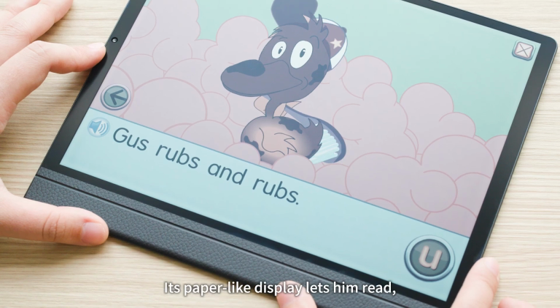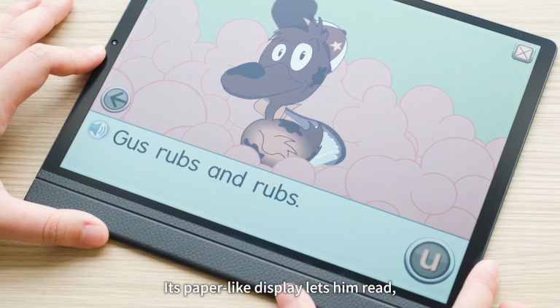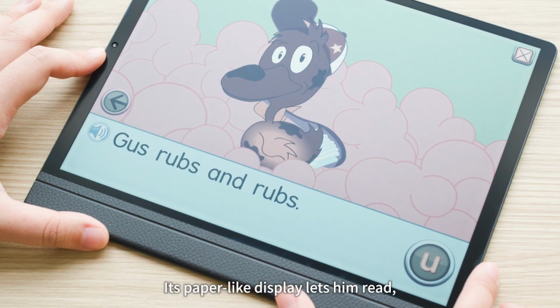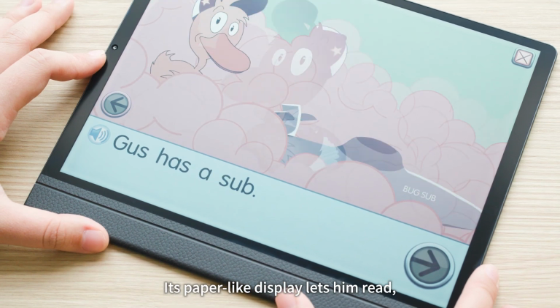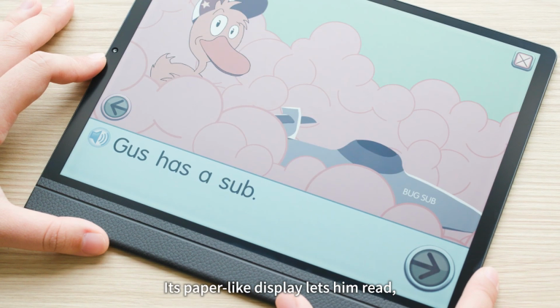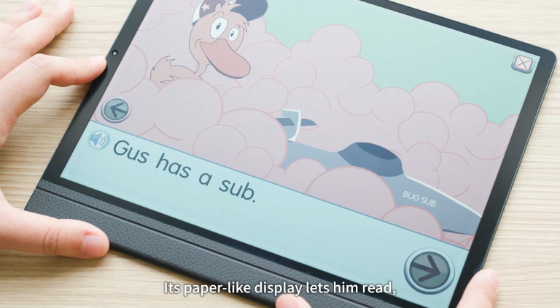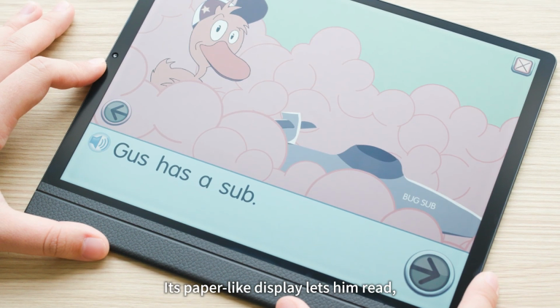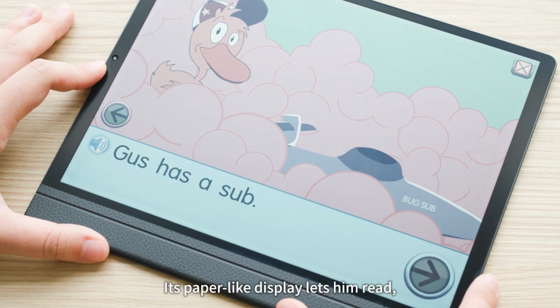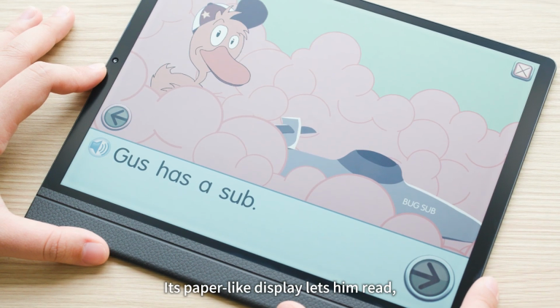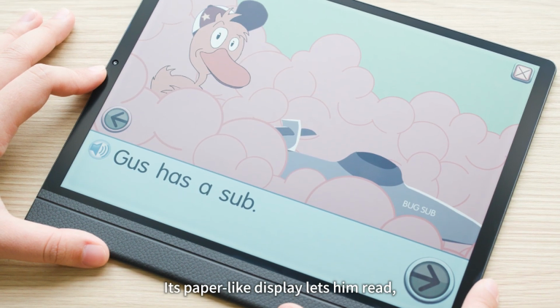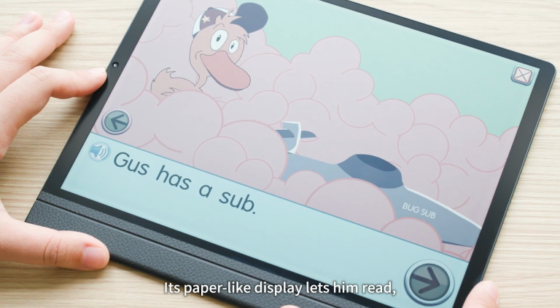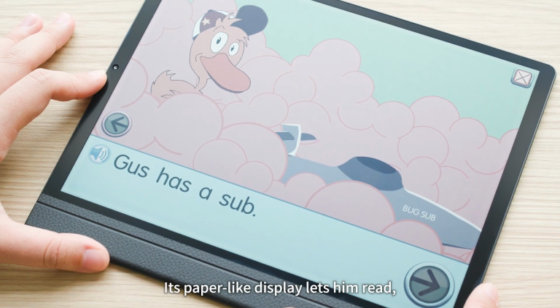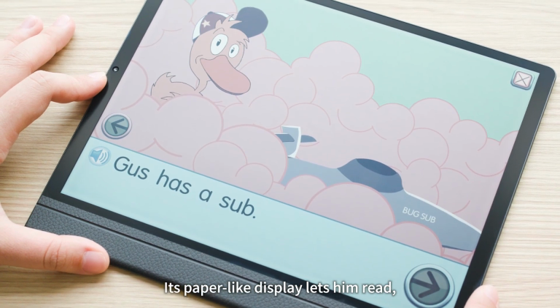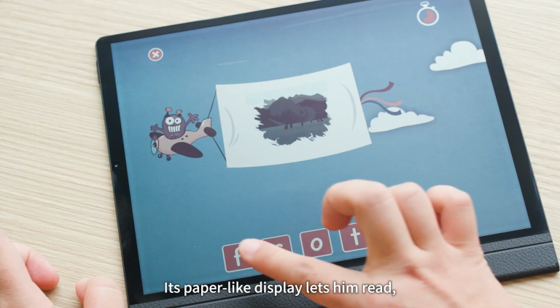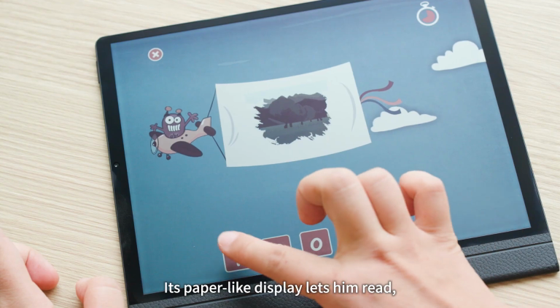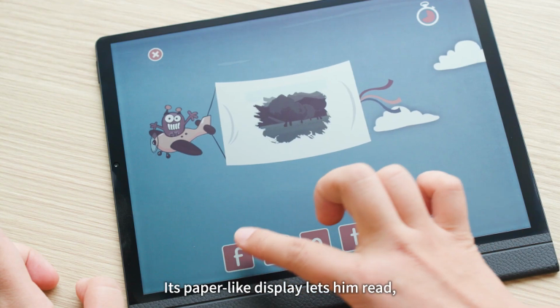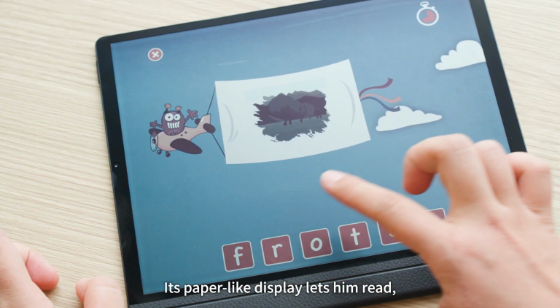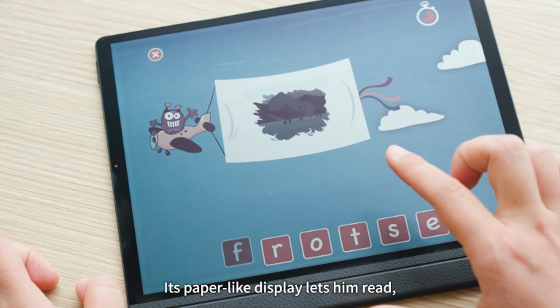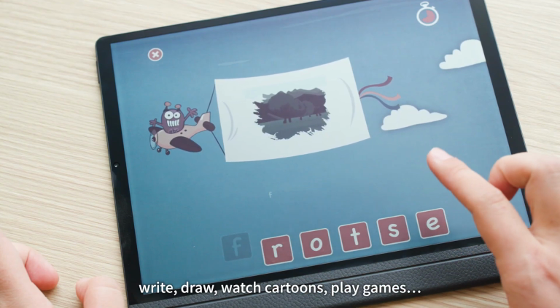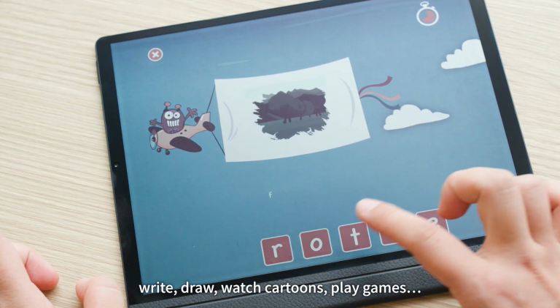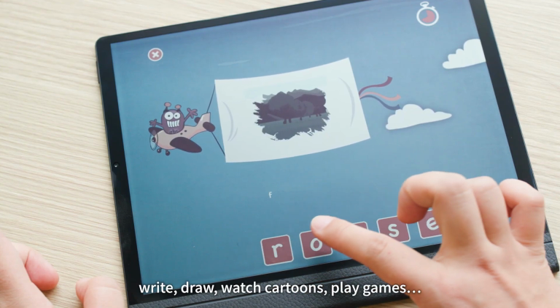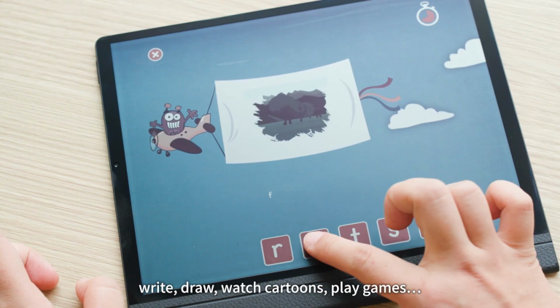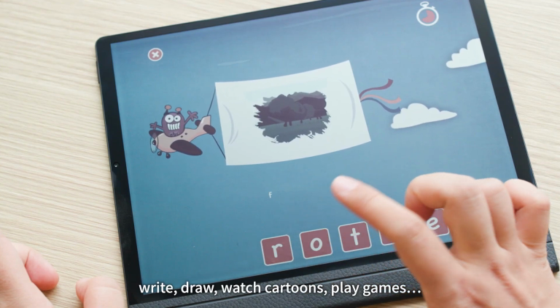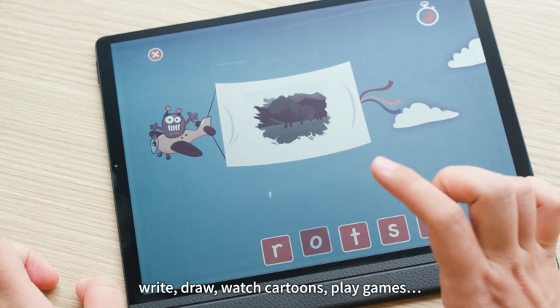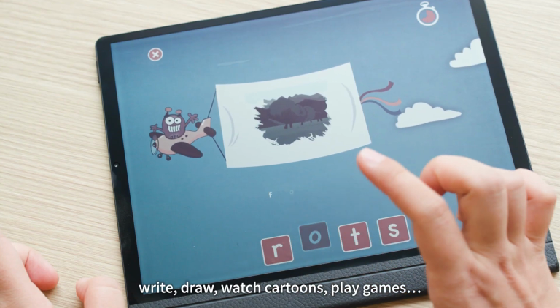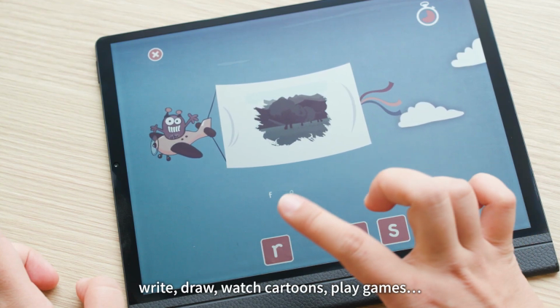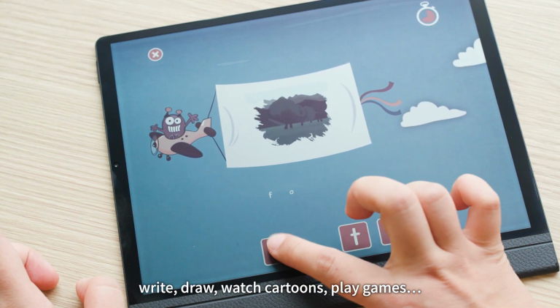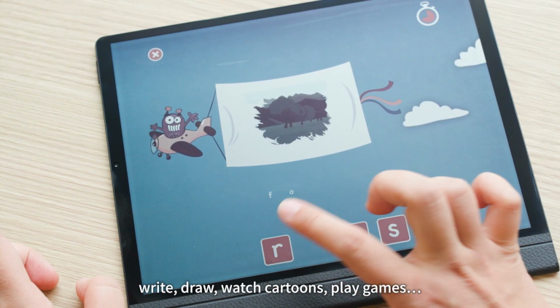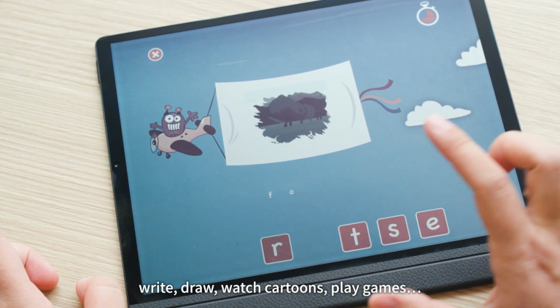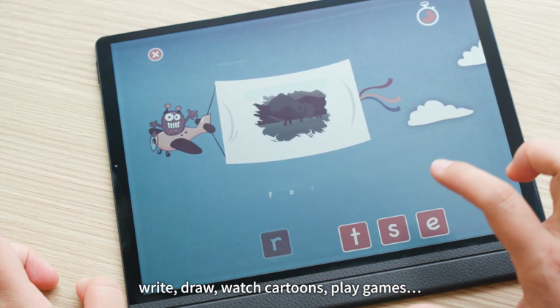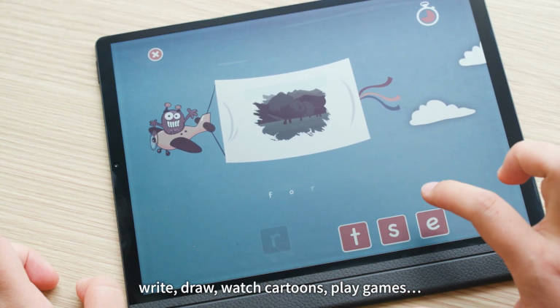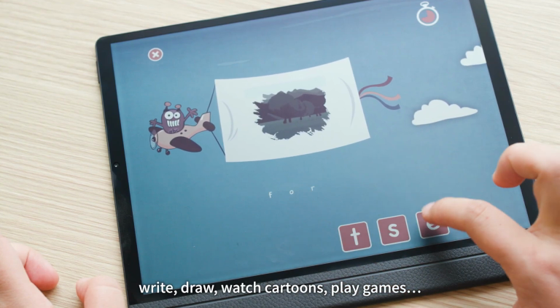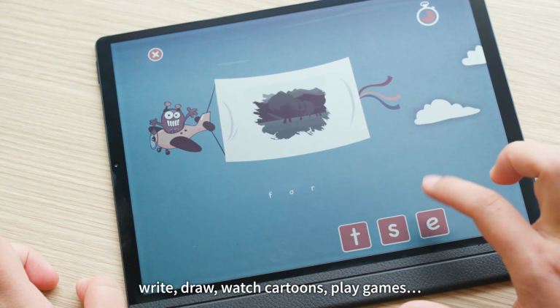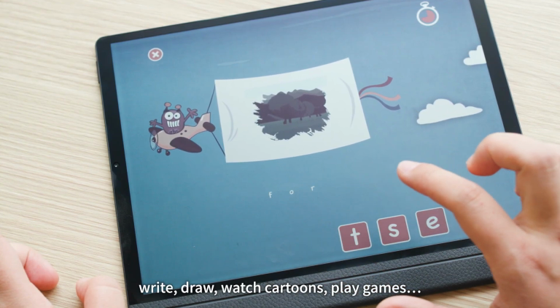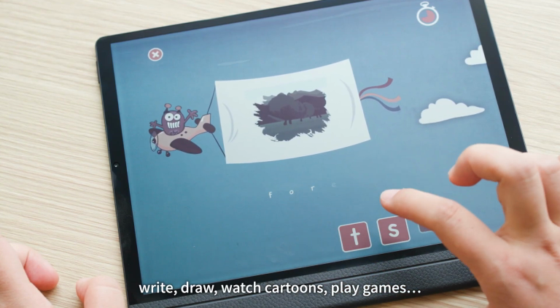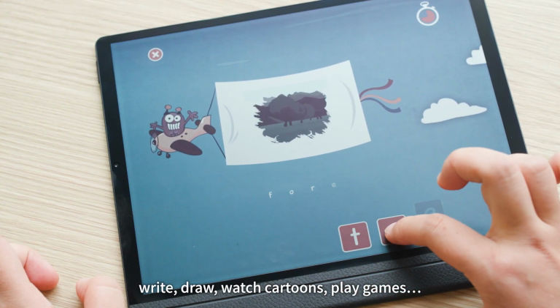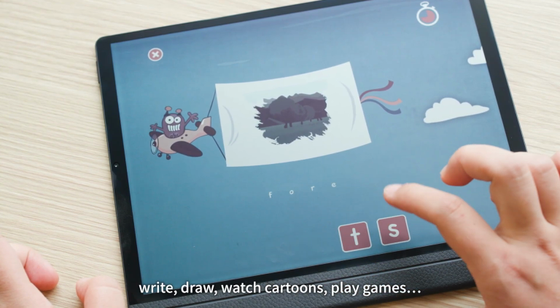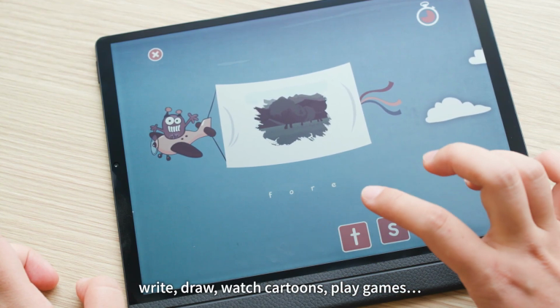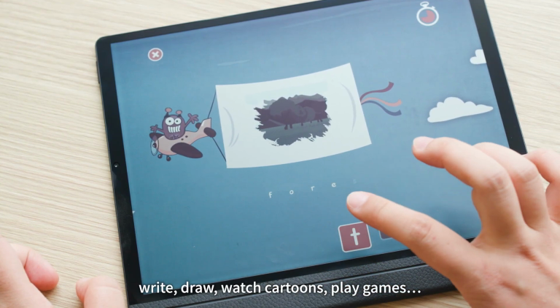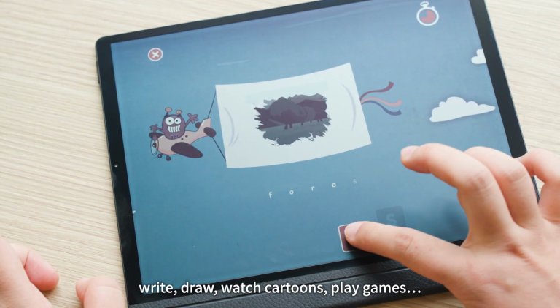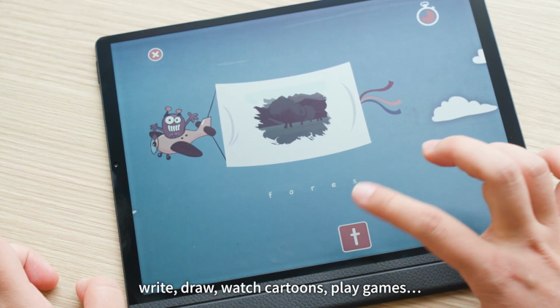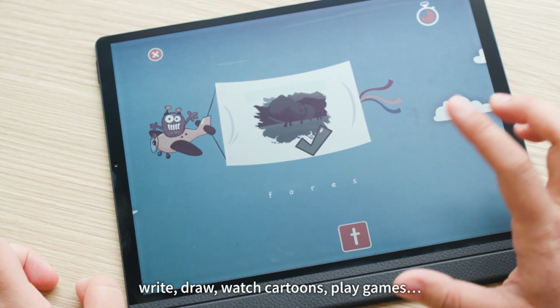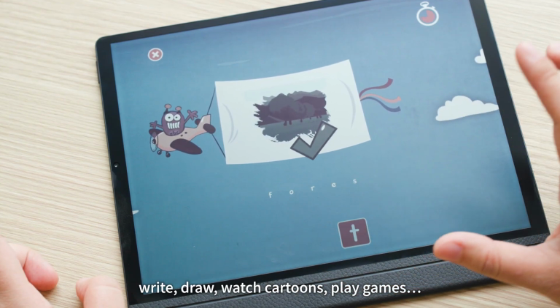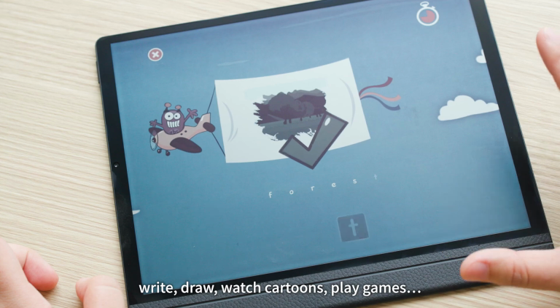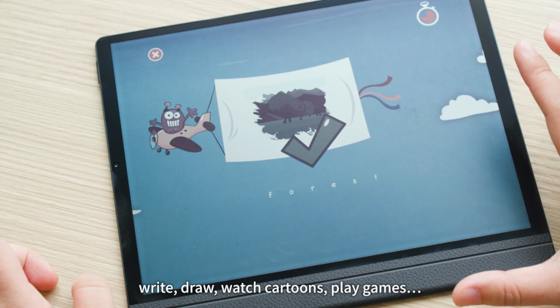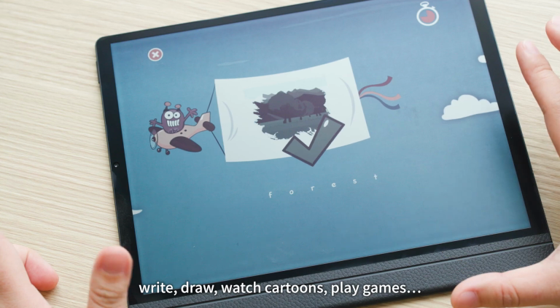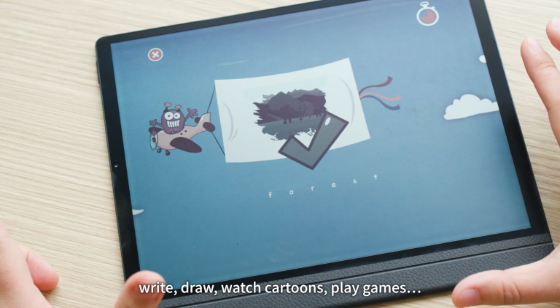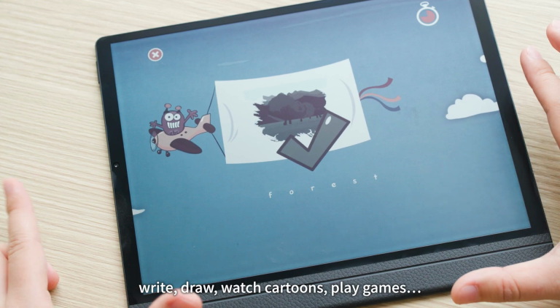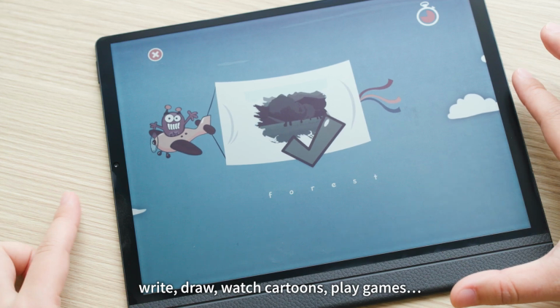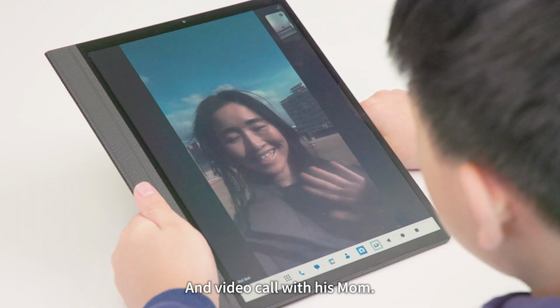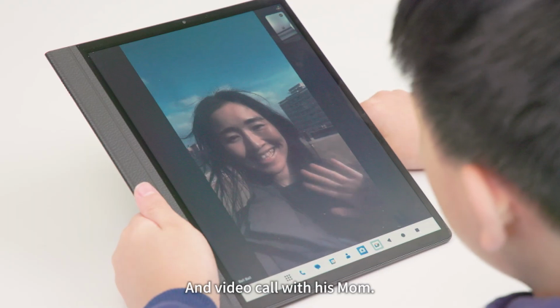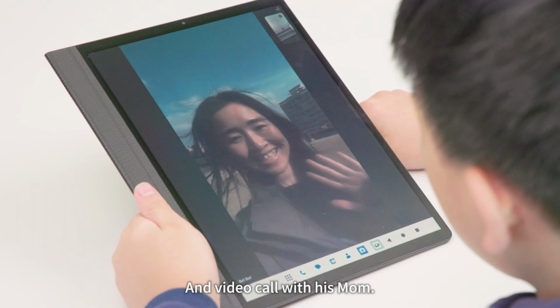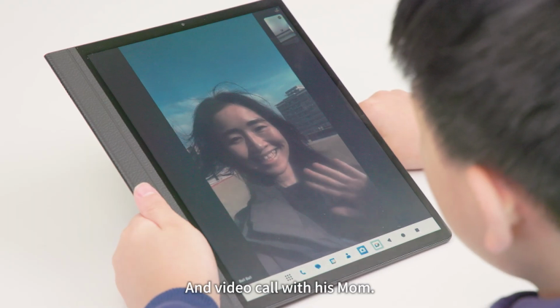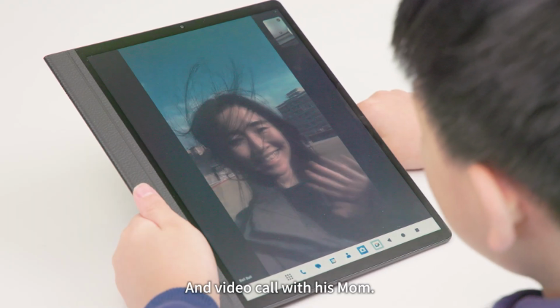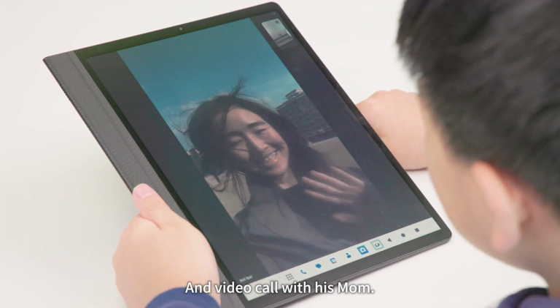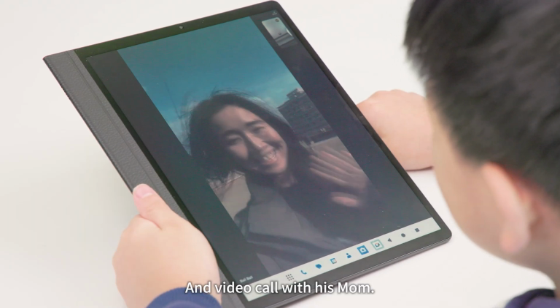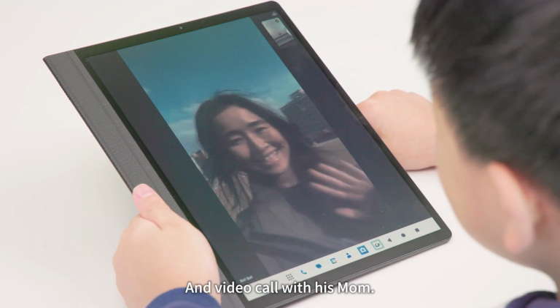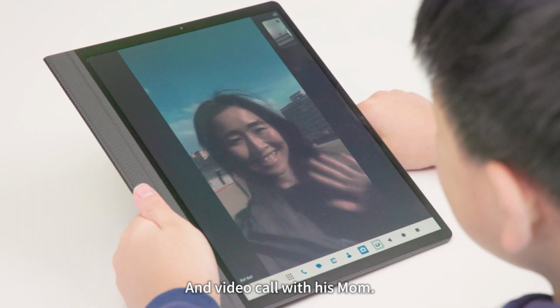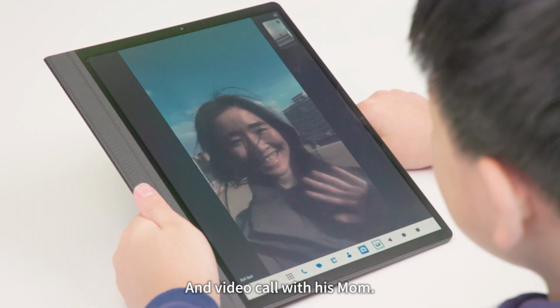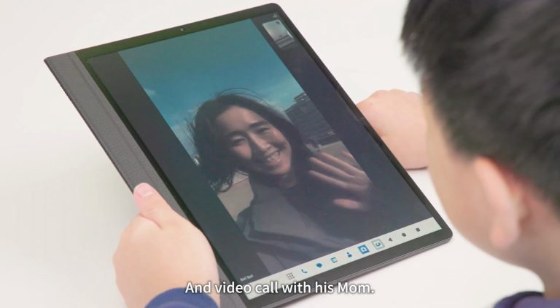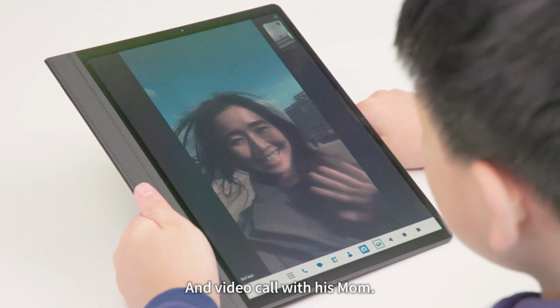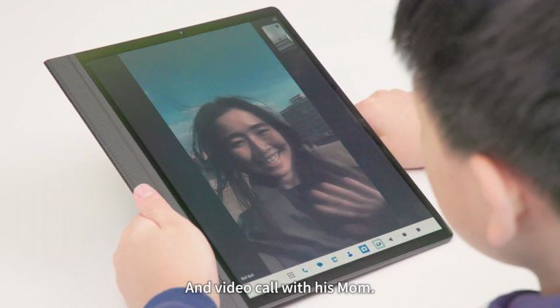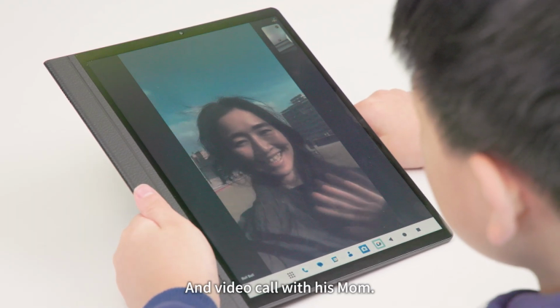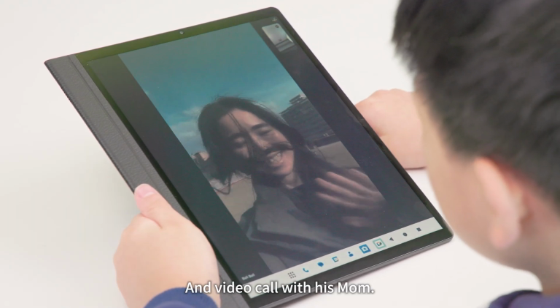Its paper-like display lets him read, write, draw, watch cartoons, play games, and video call with his mom.